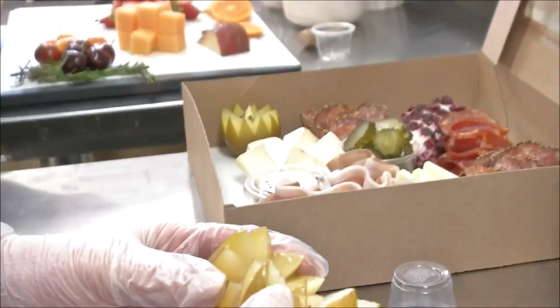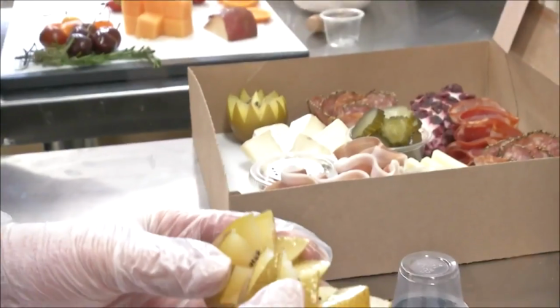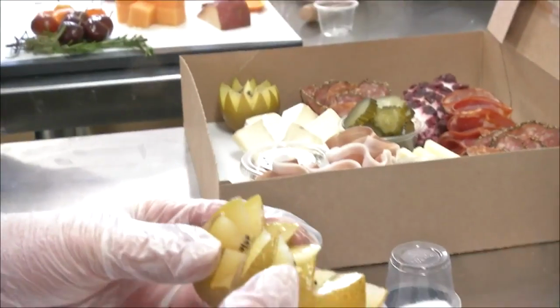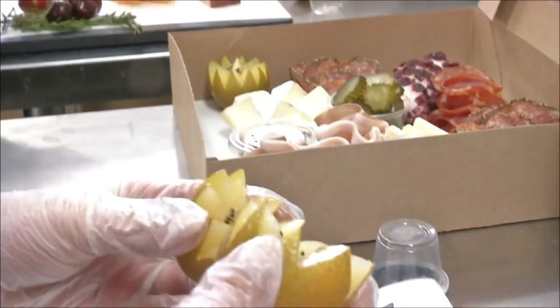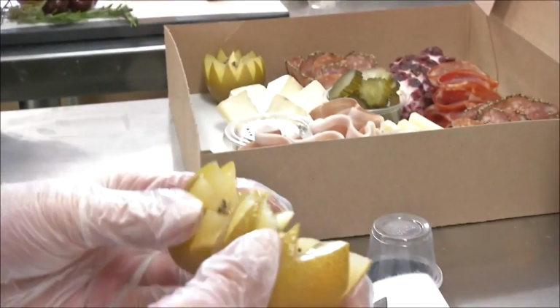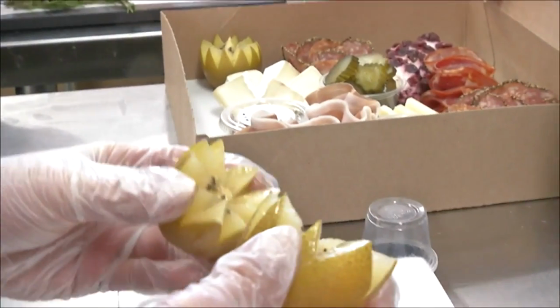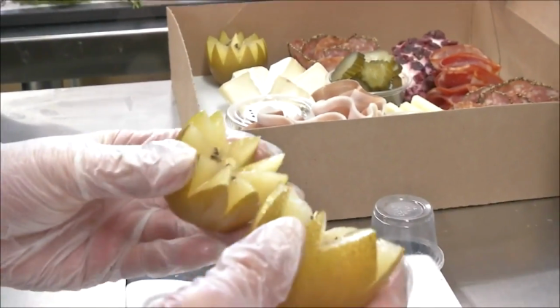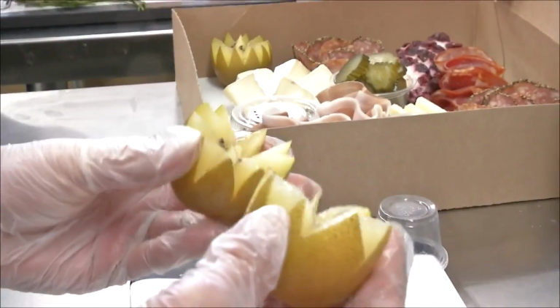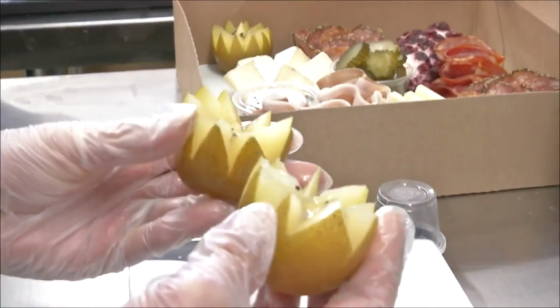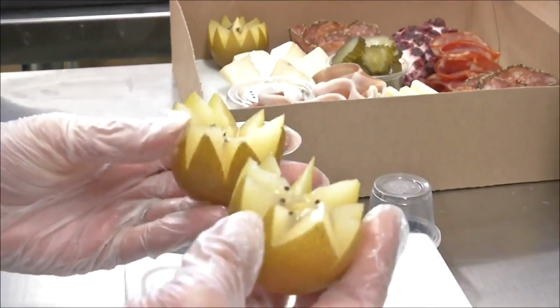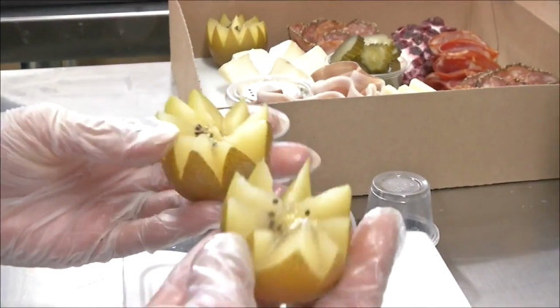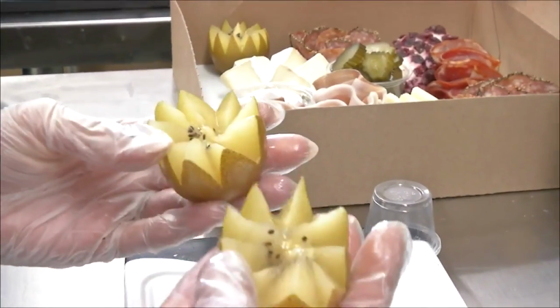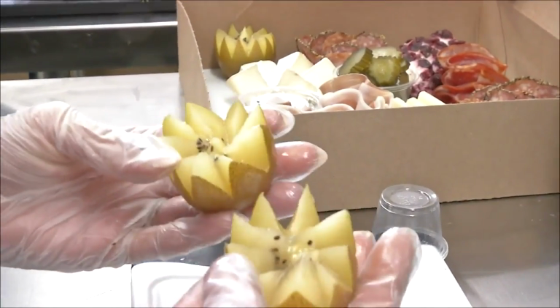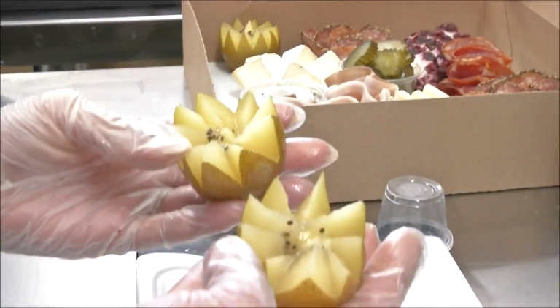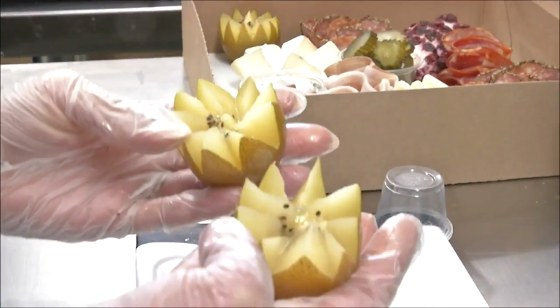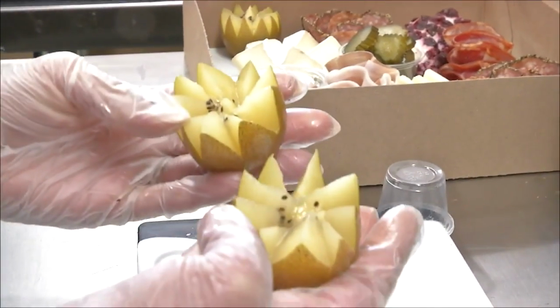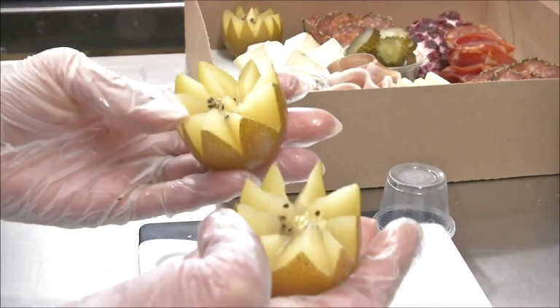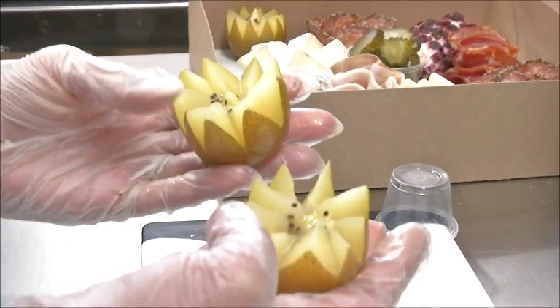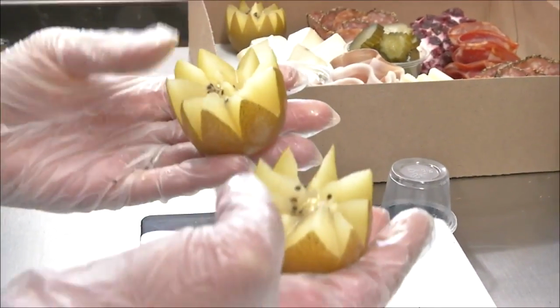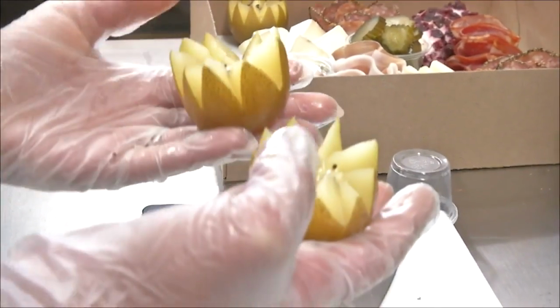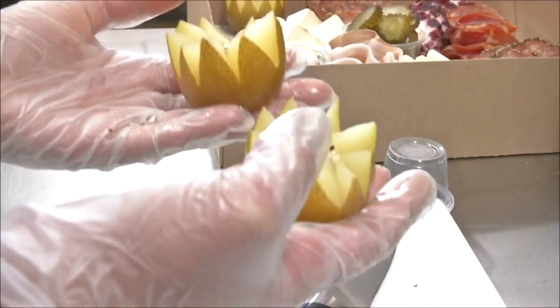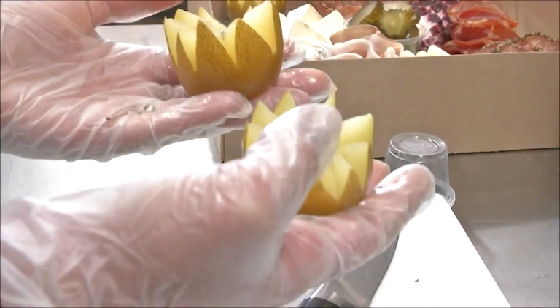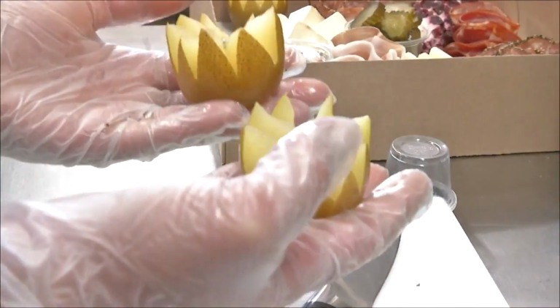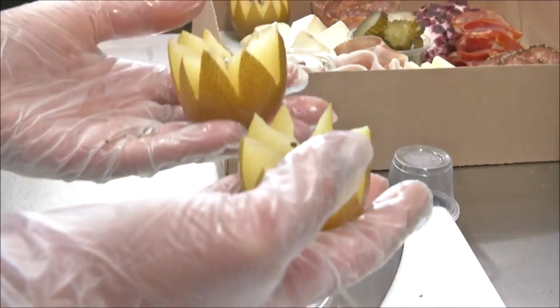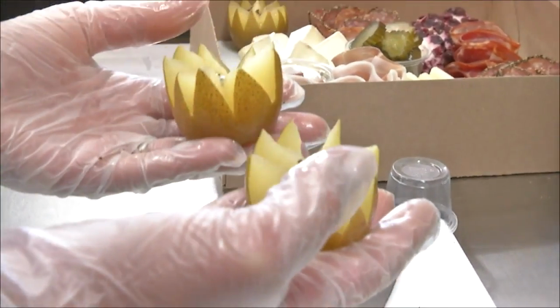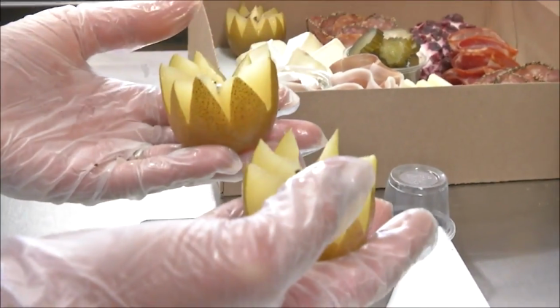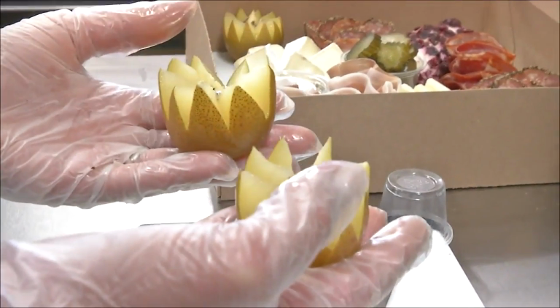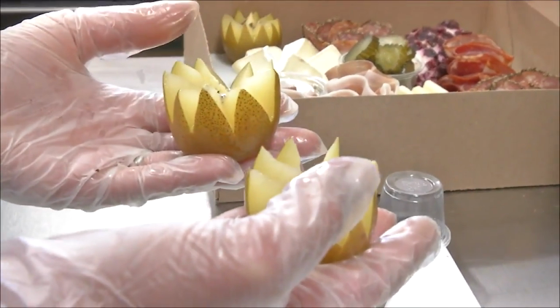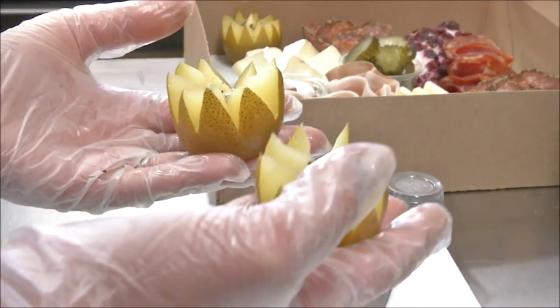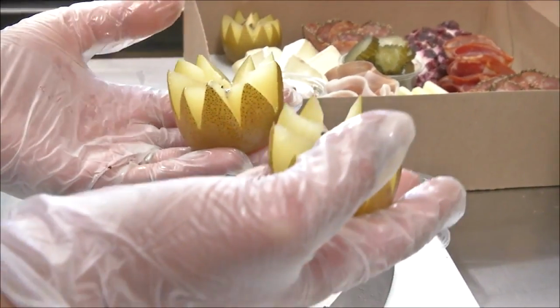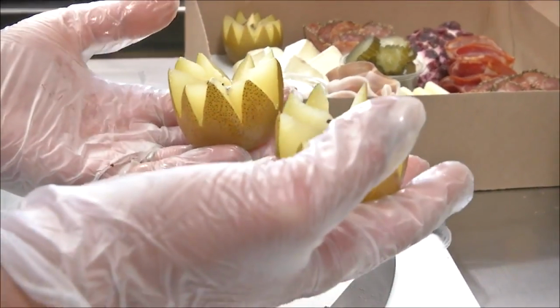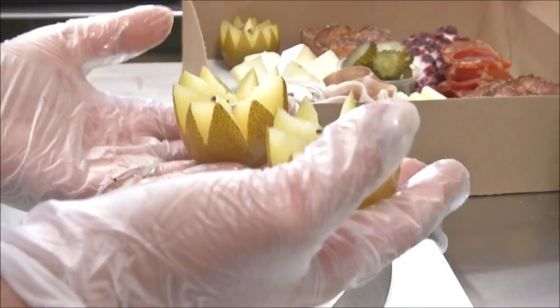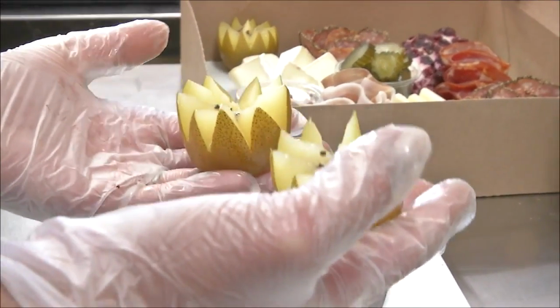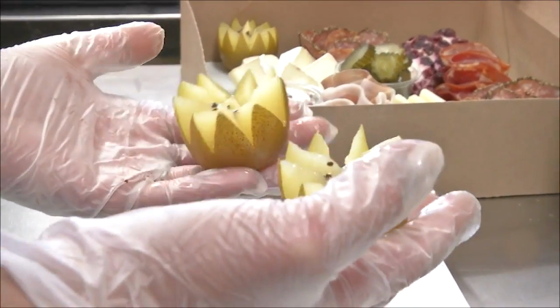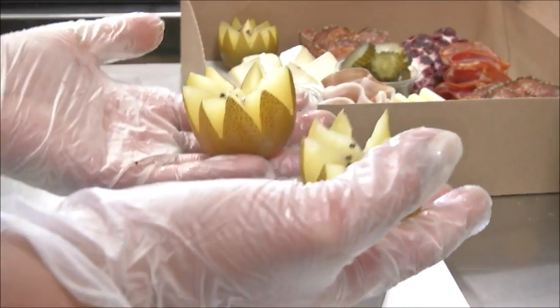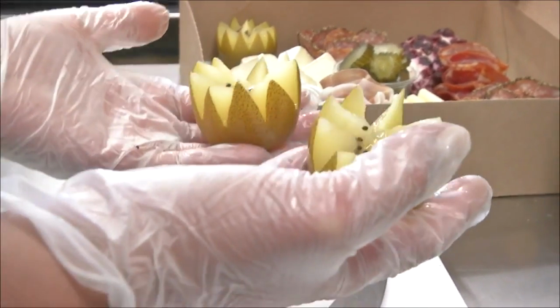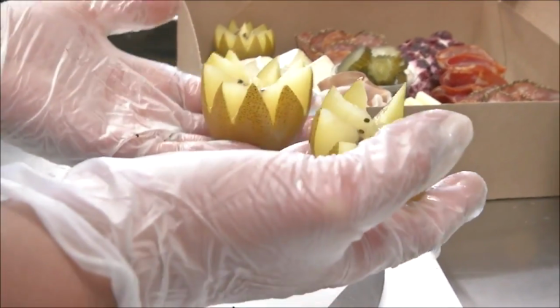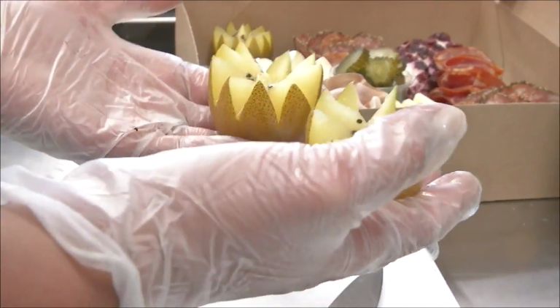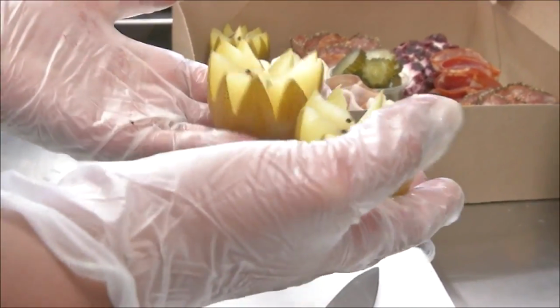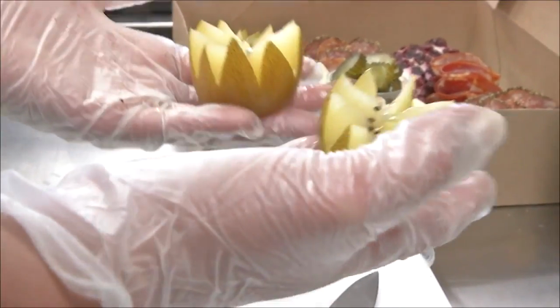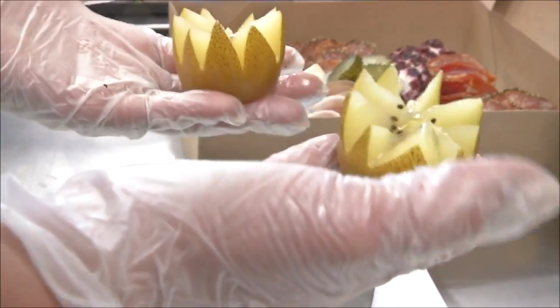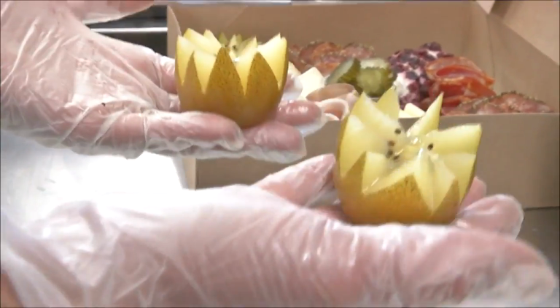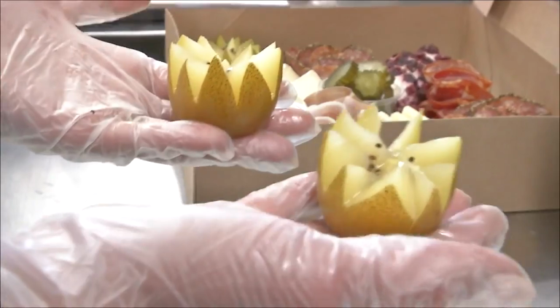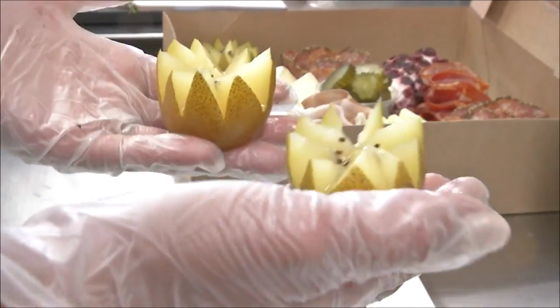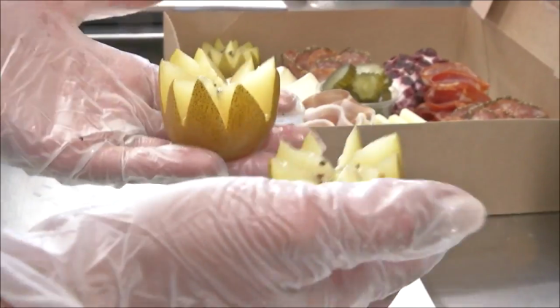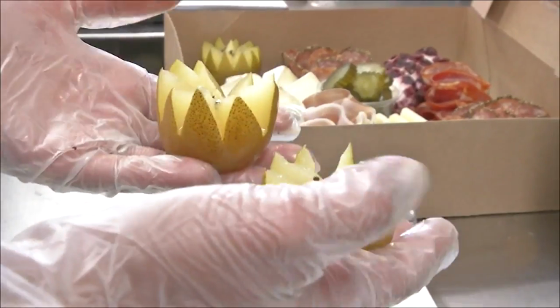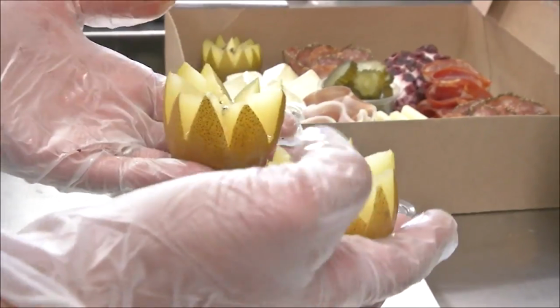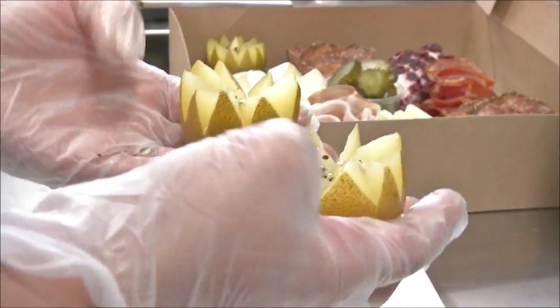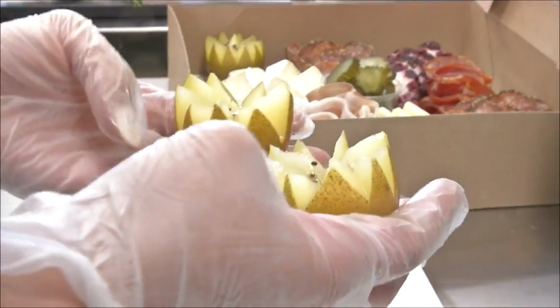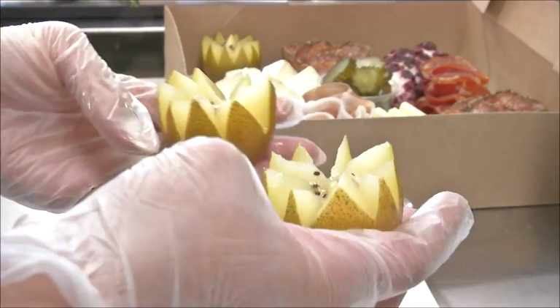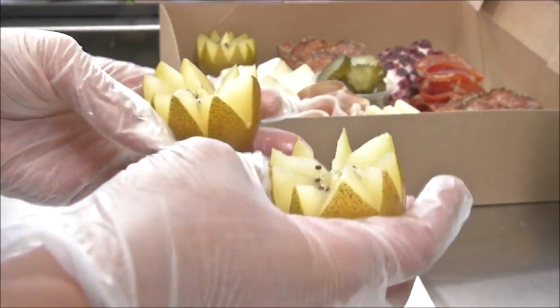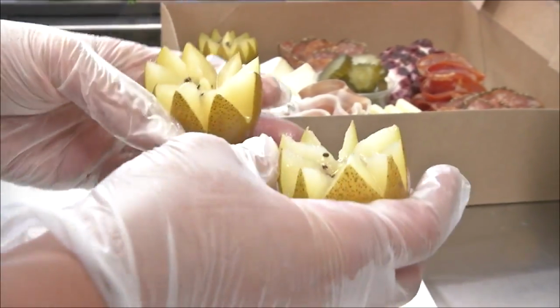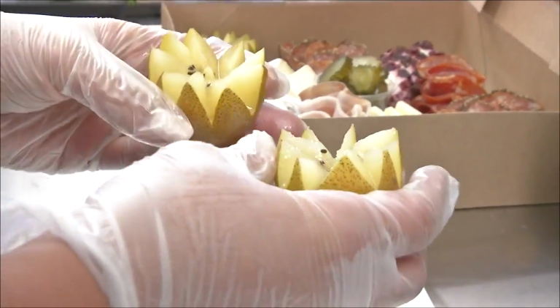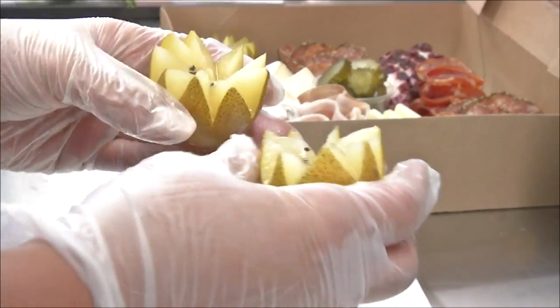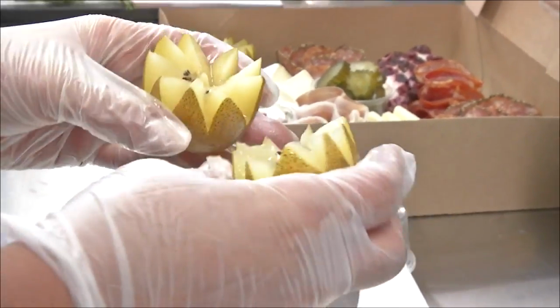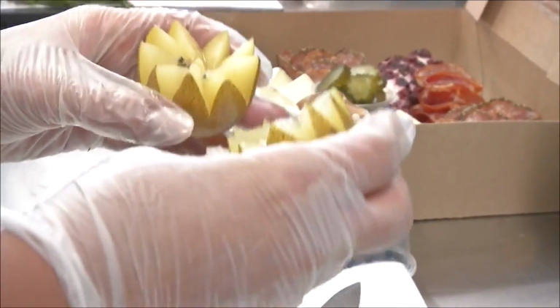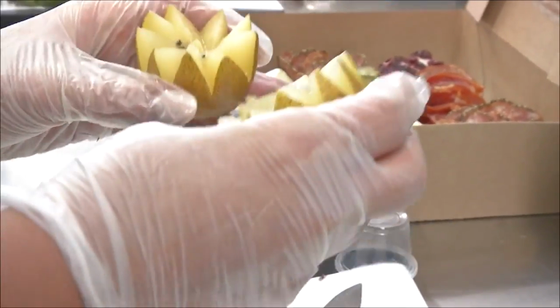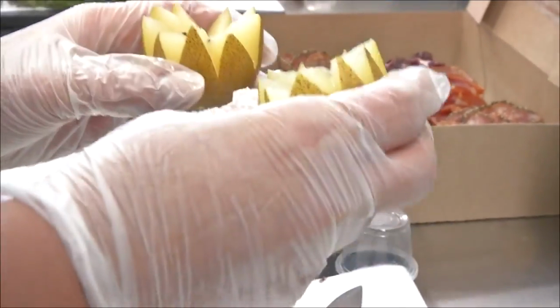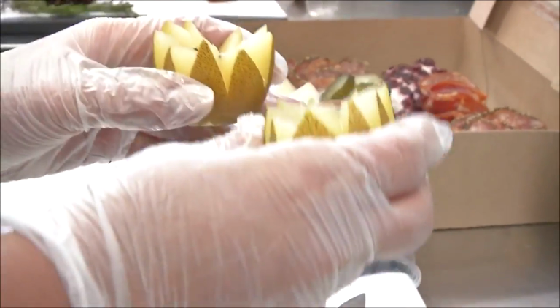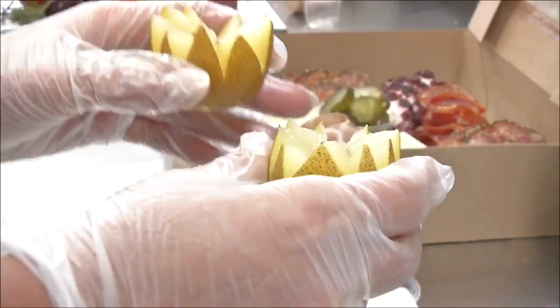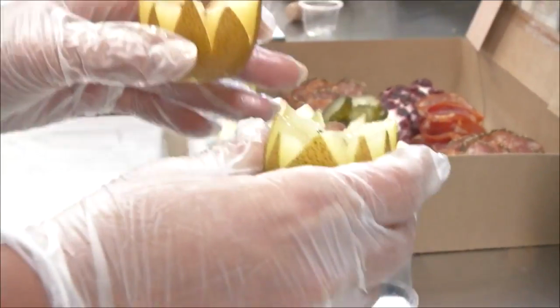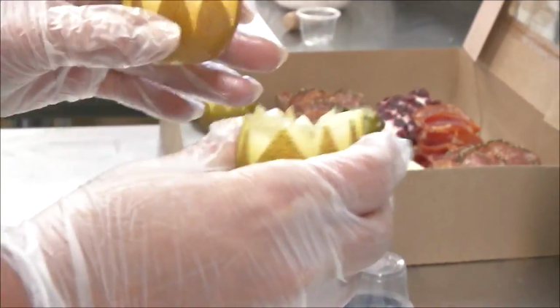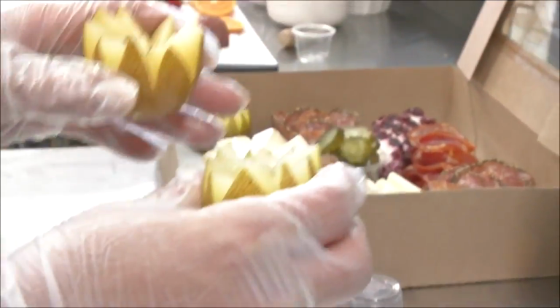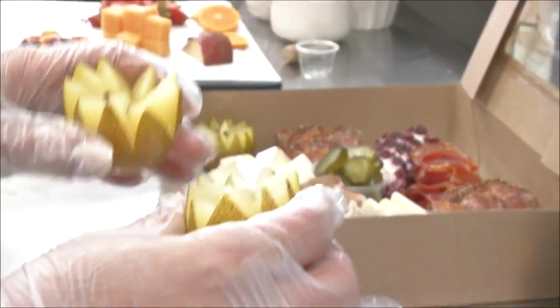The kiwi star turned out not too bad — a little jagged, but okay. As Megan put it, it has character.